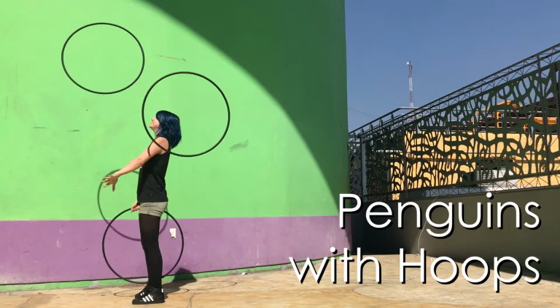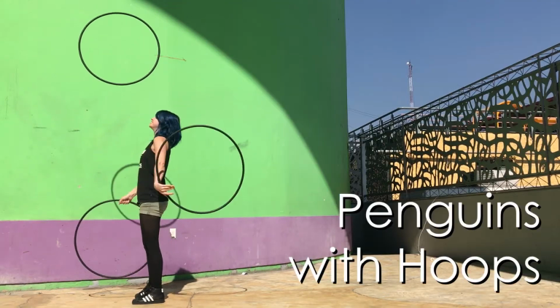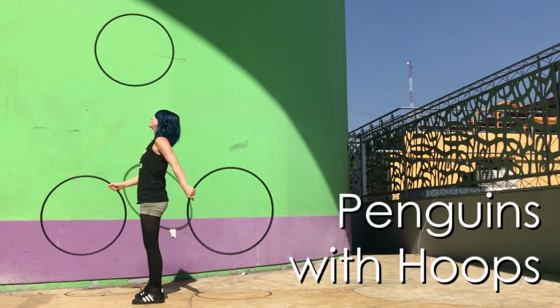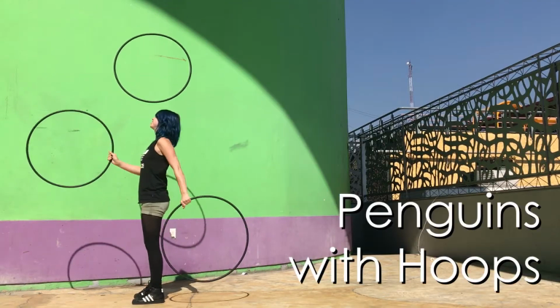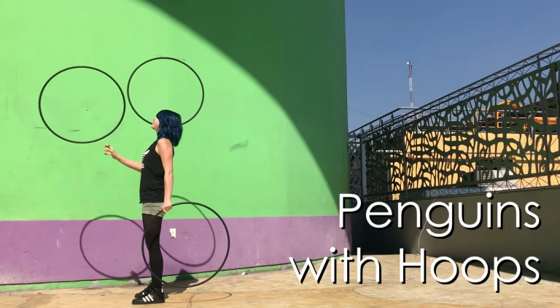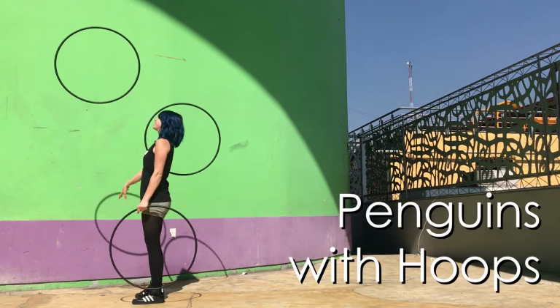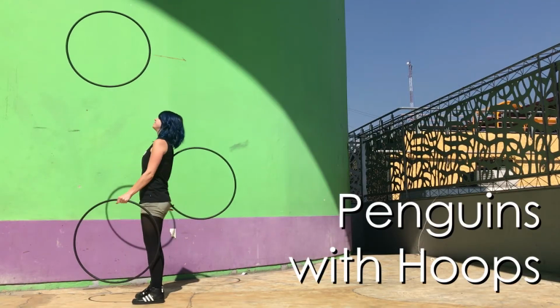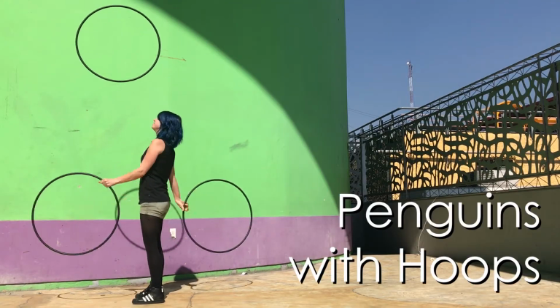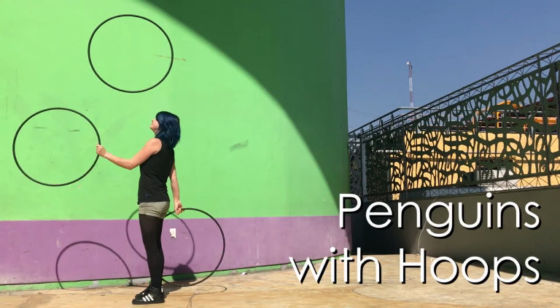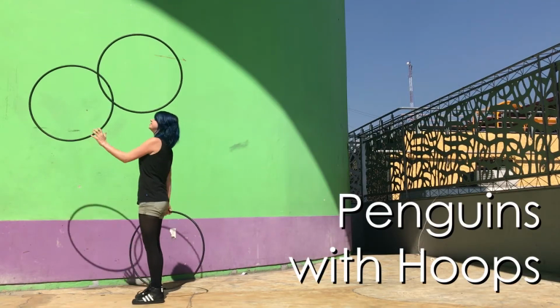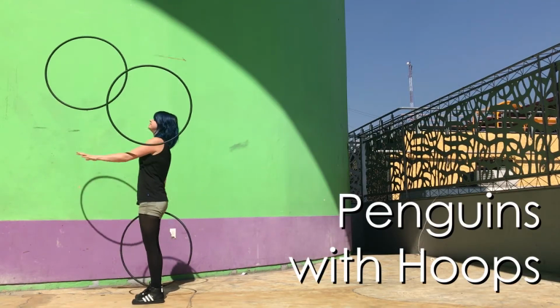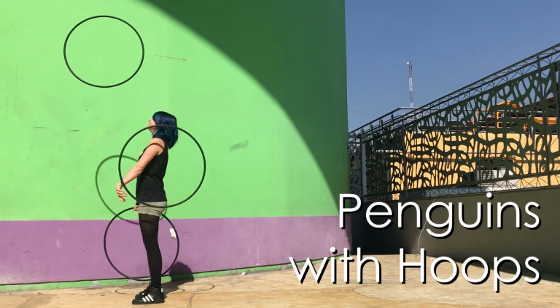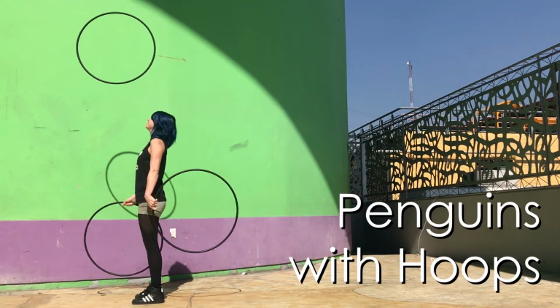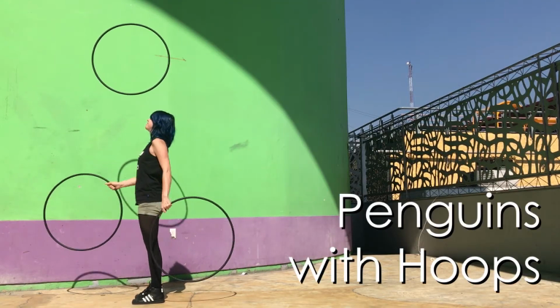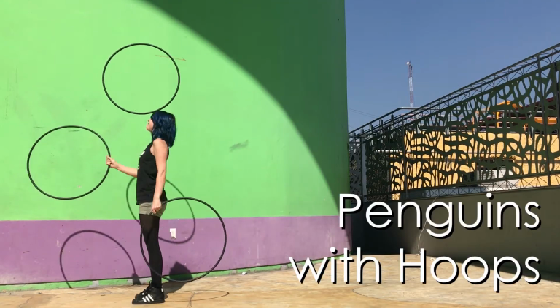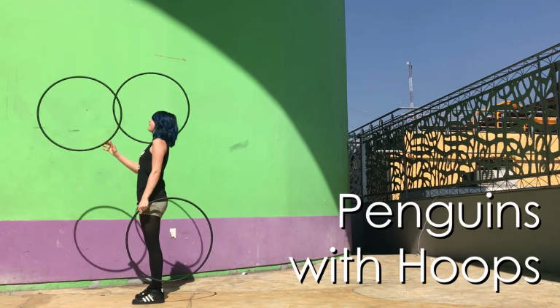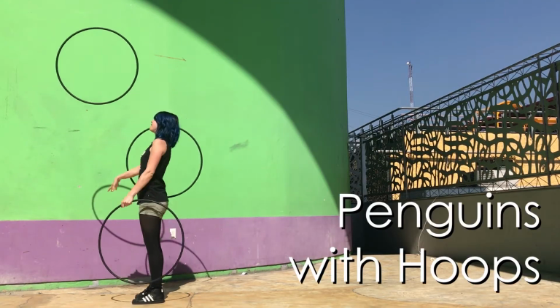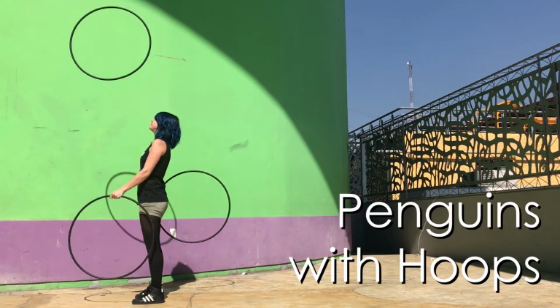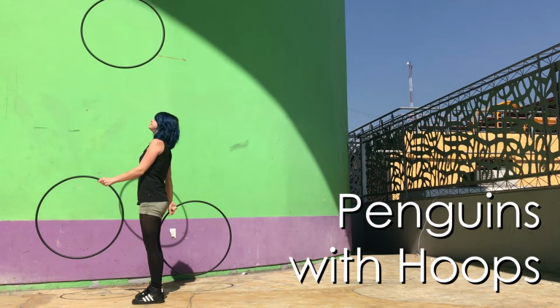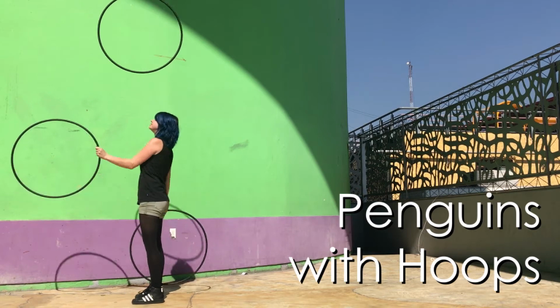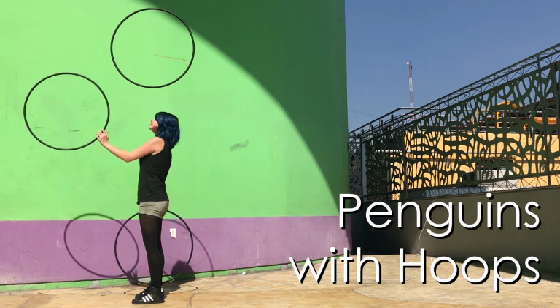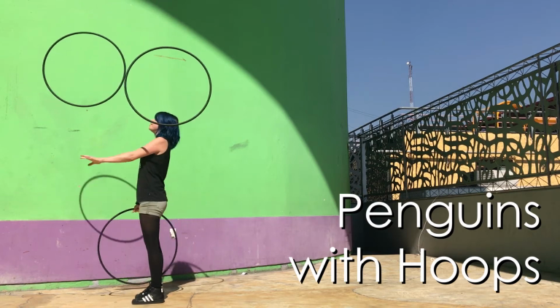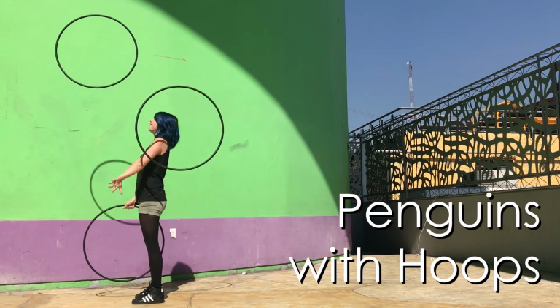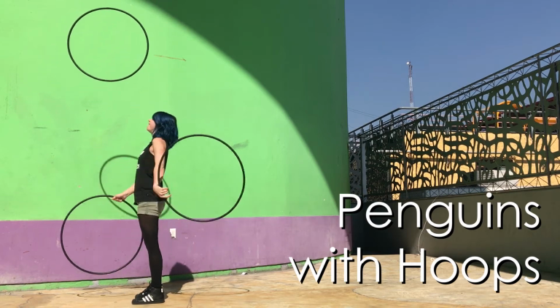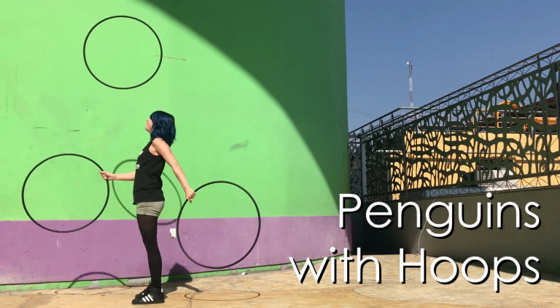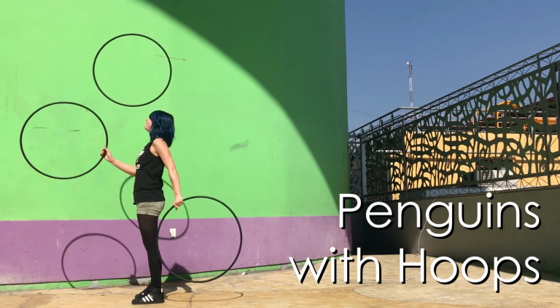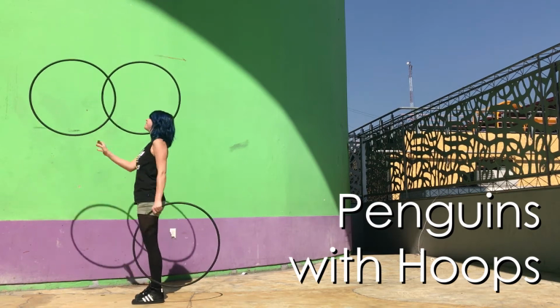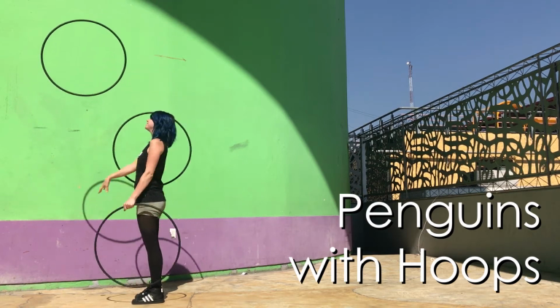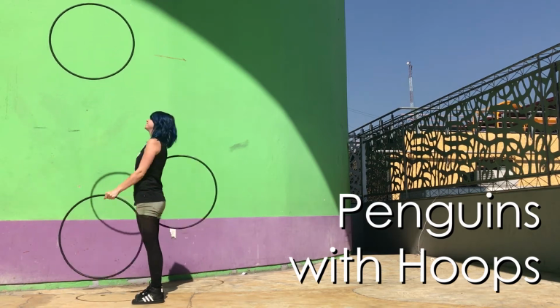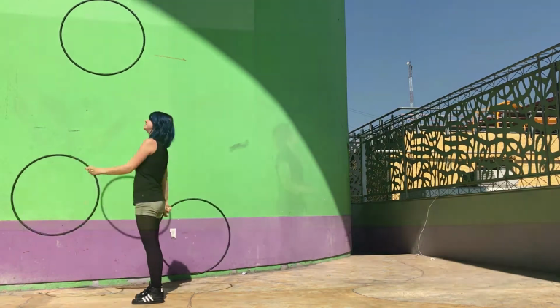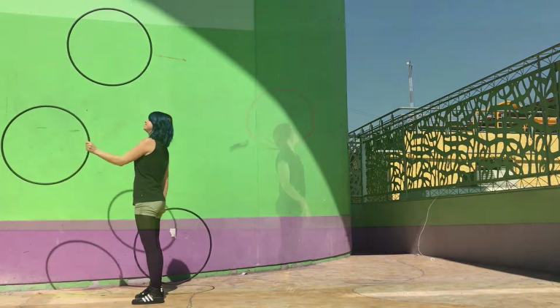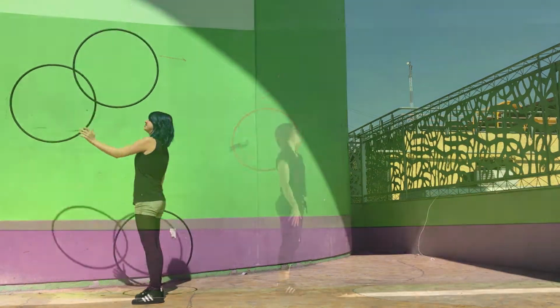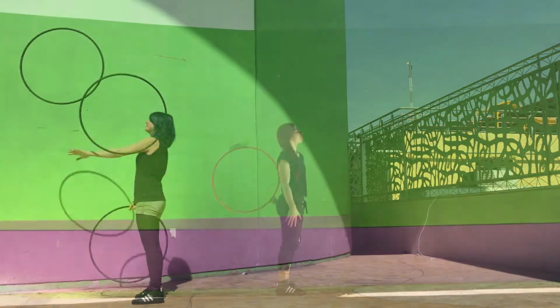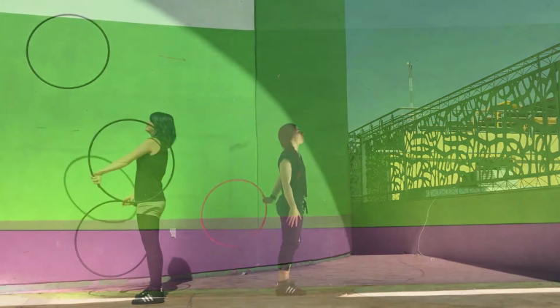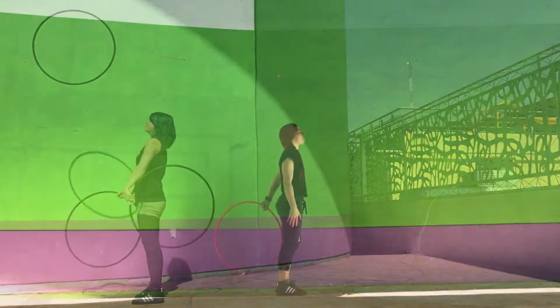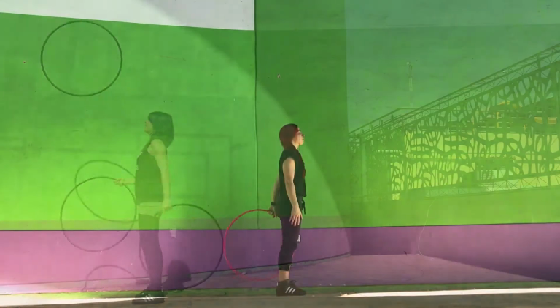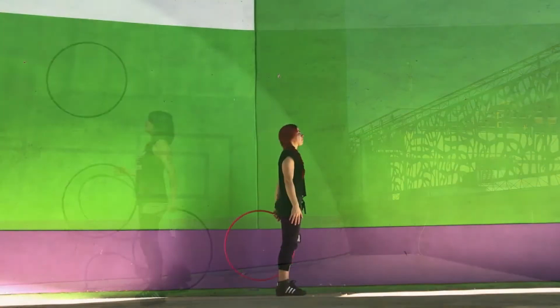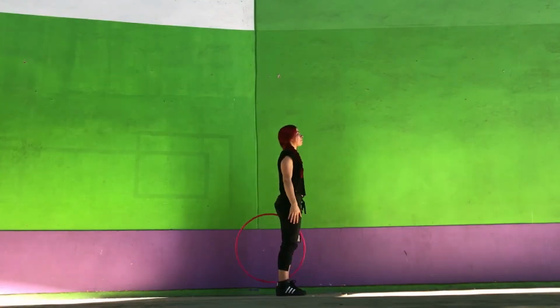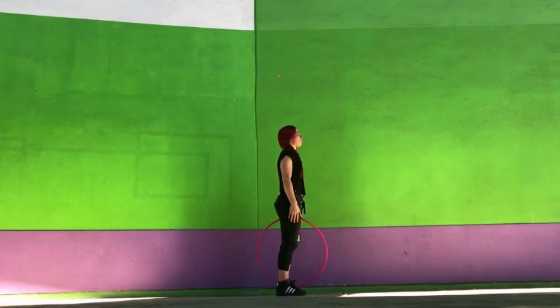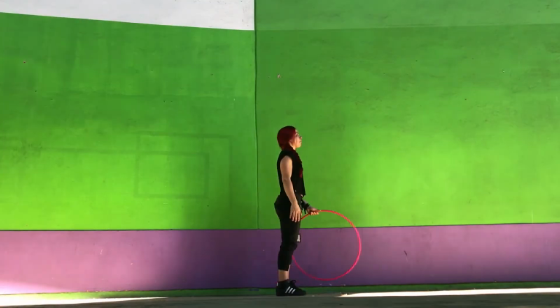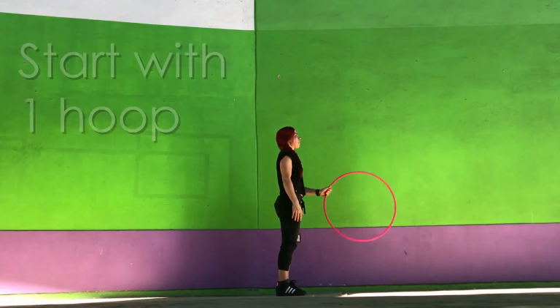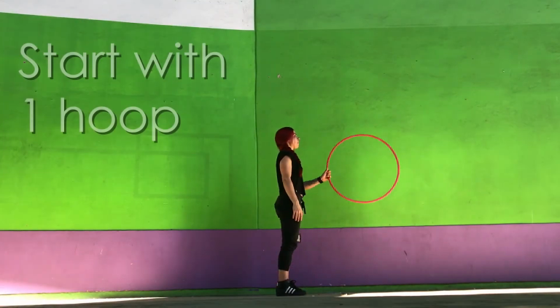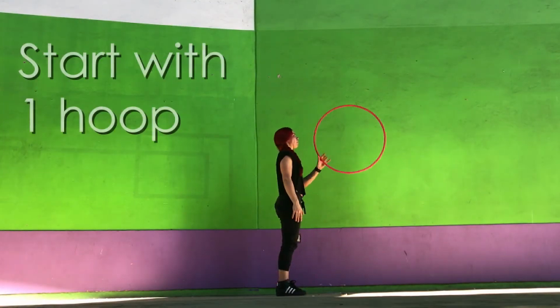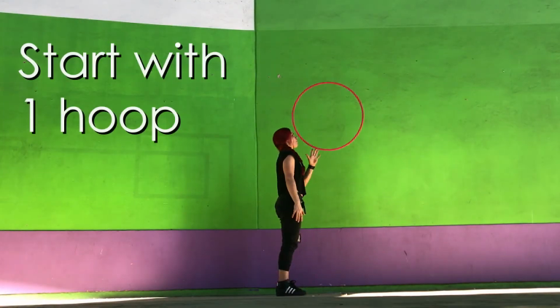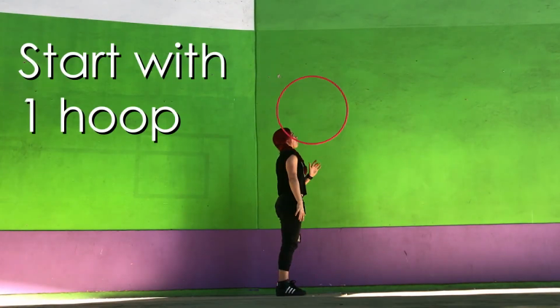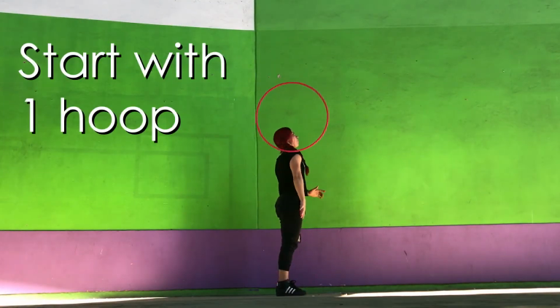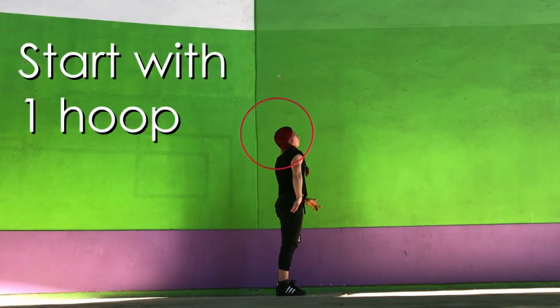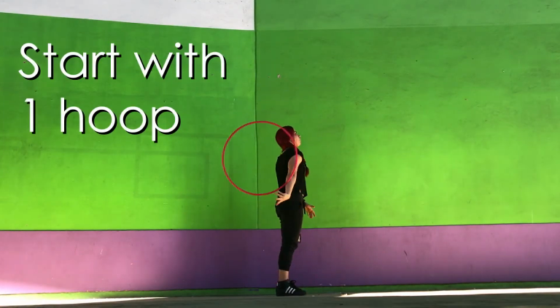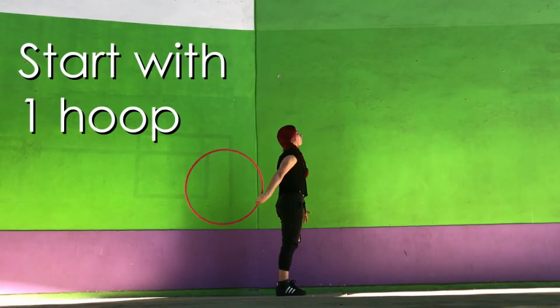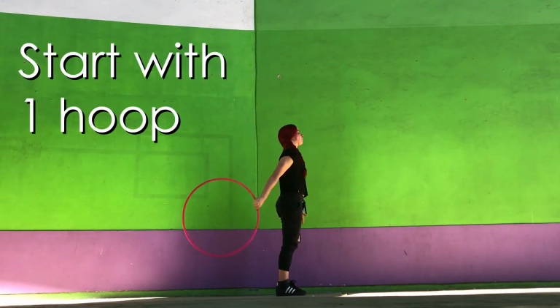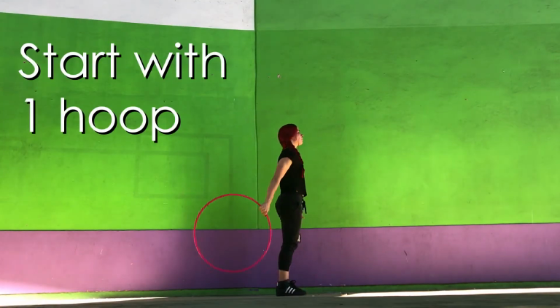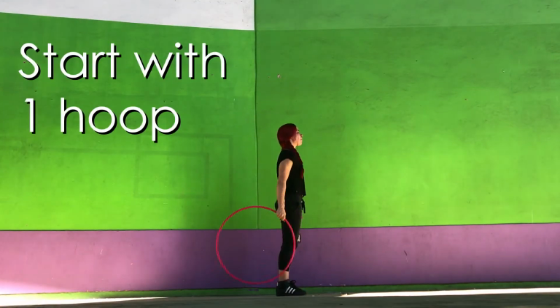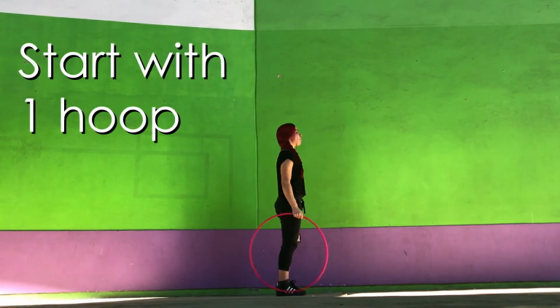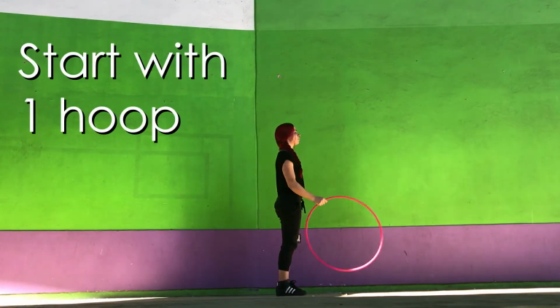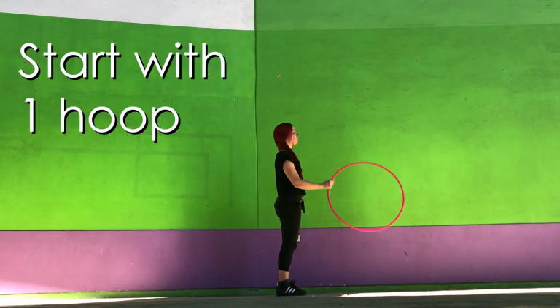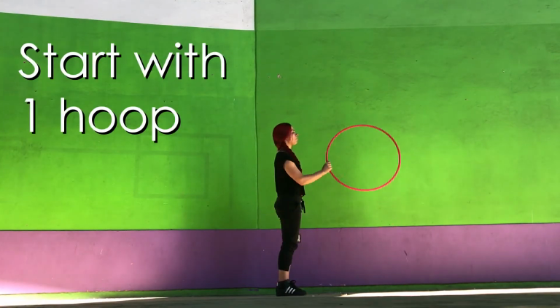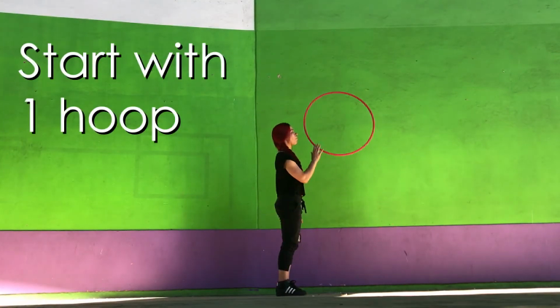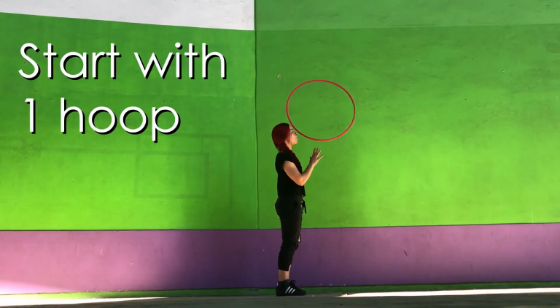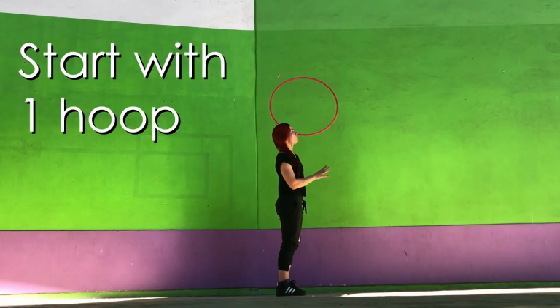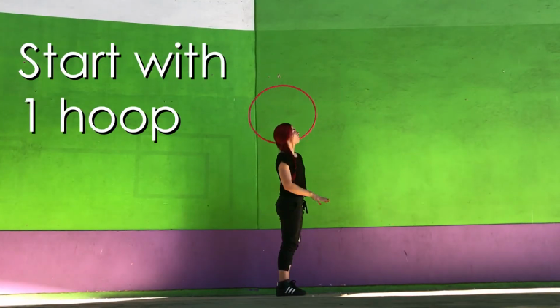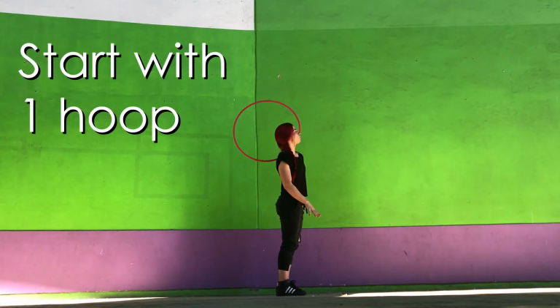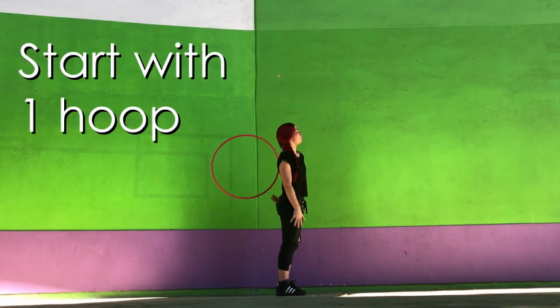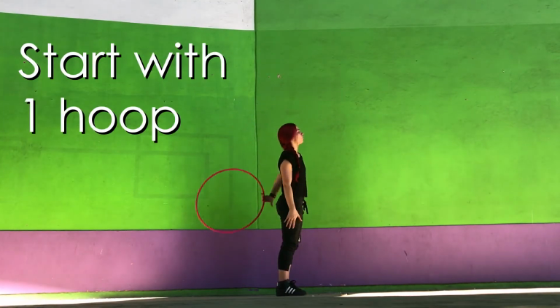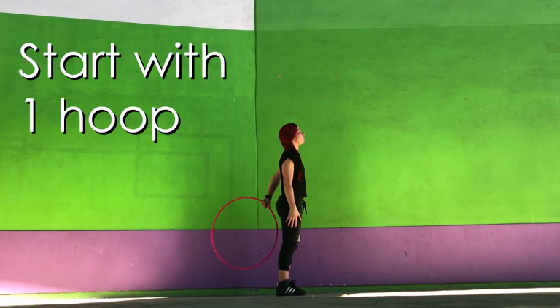Hey everyone, Double McJuggle here with a tutorial on Penguin Catches with Hoops. You're going to start with one hoop, tossing back and forth from right to left.